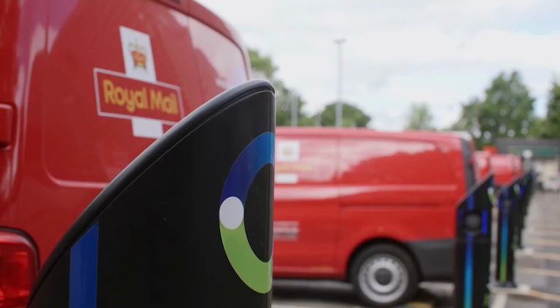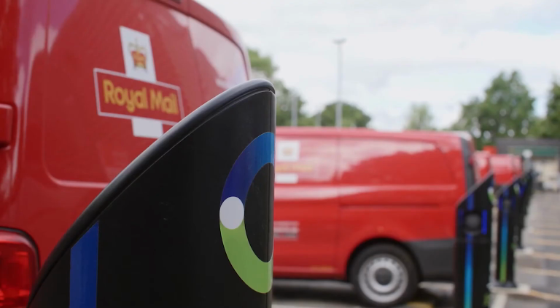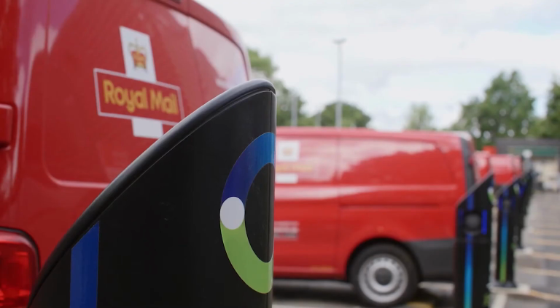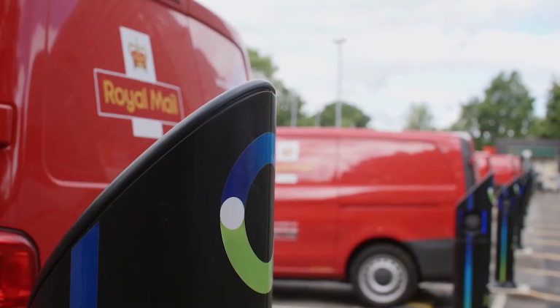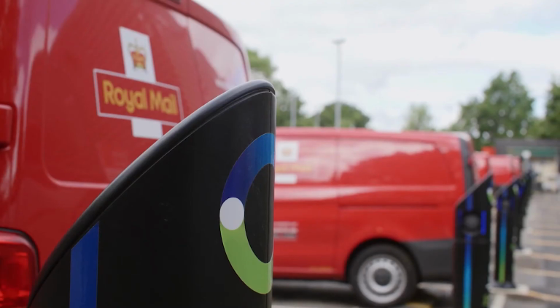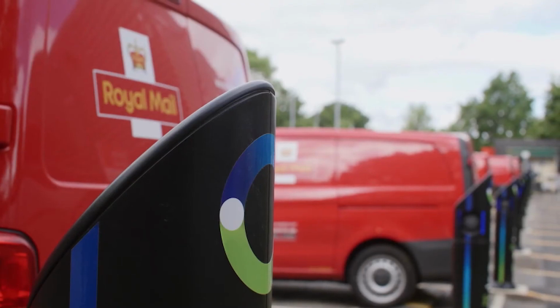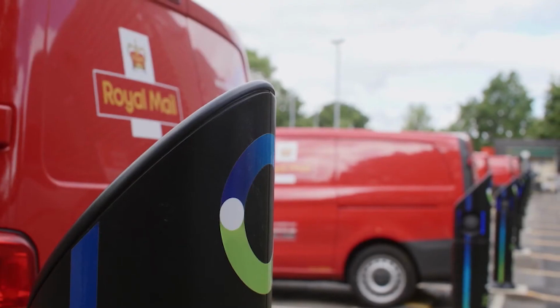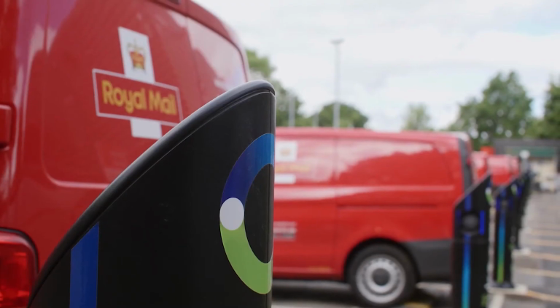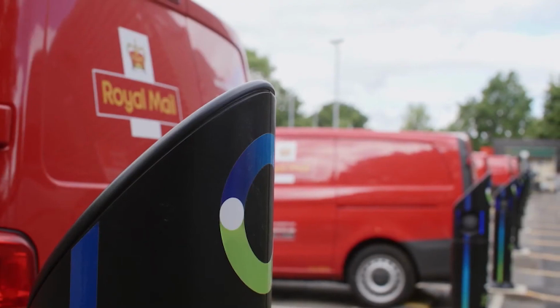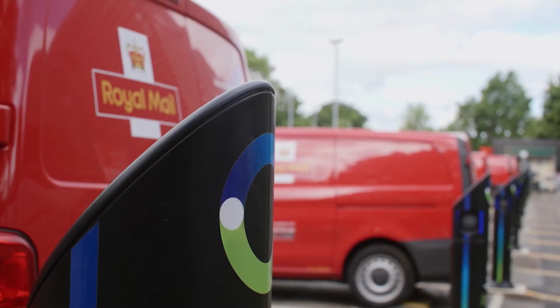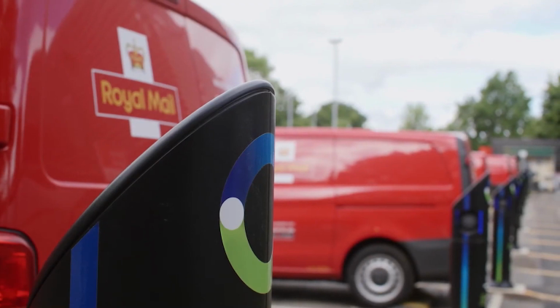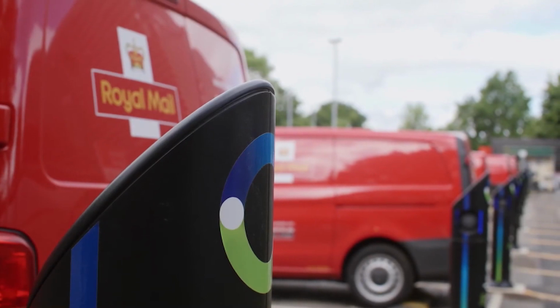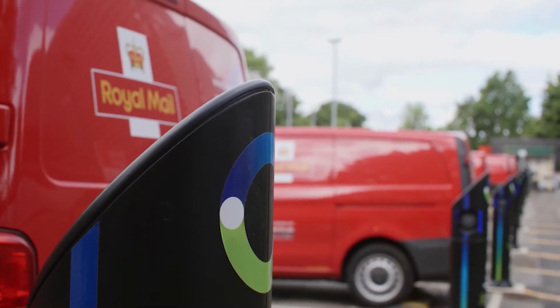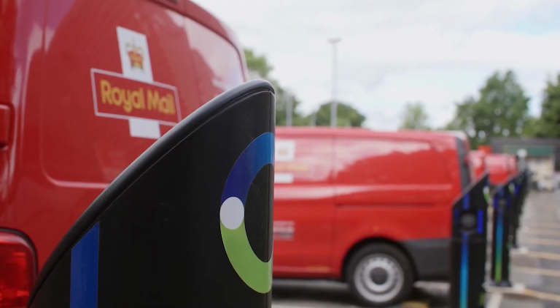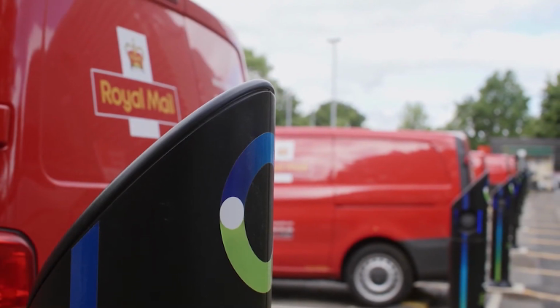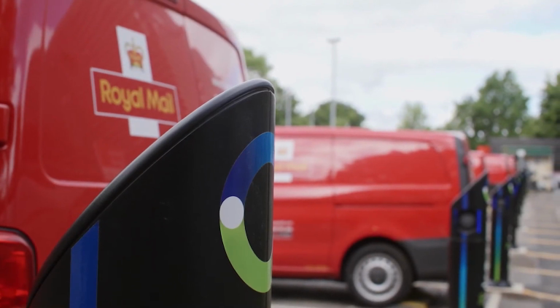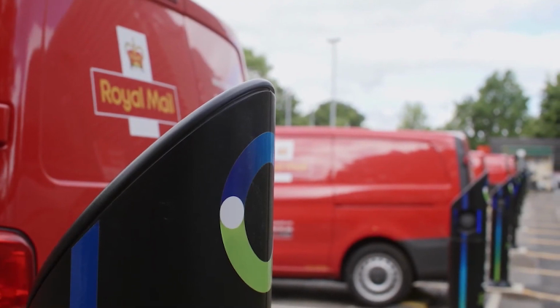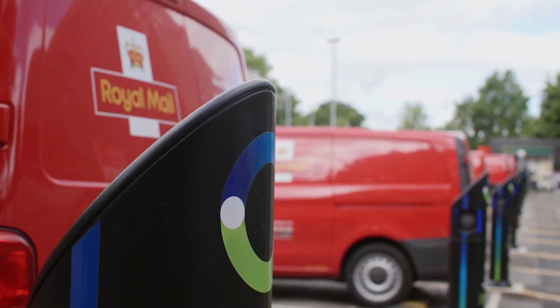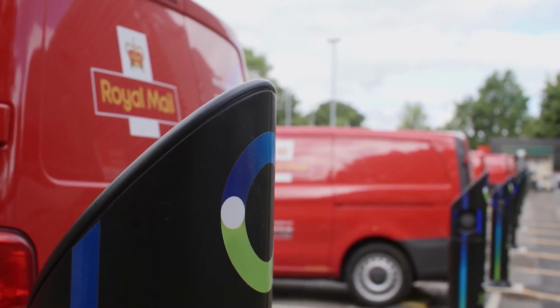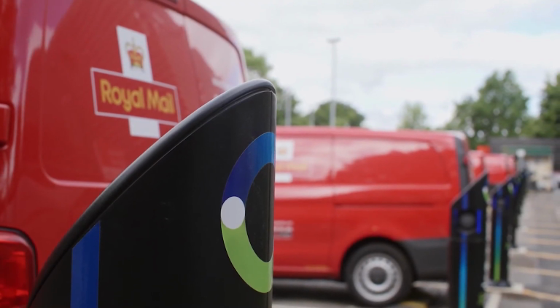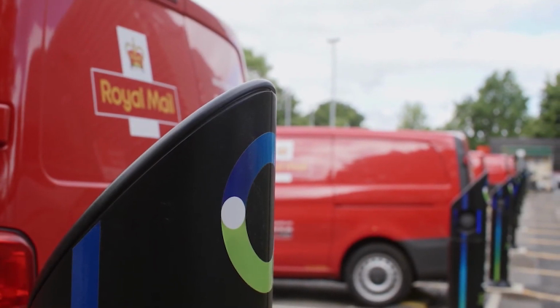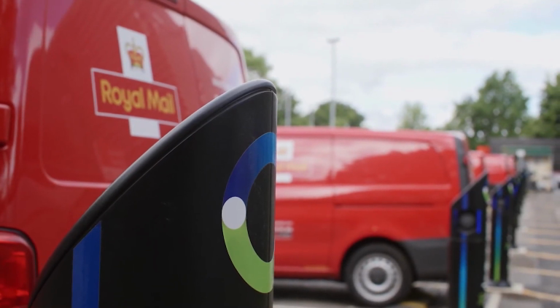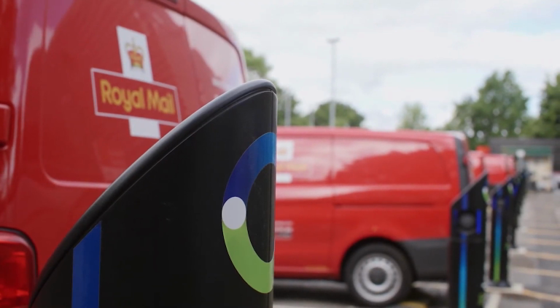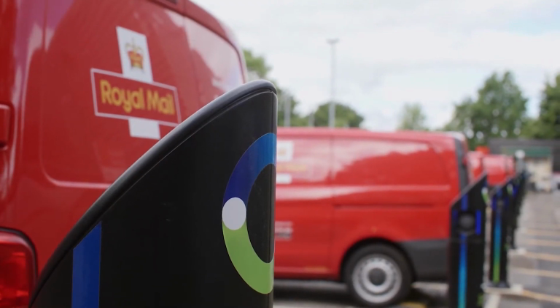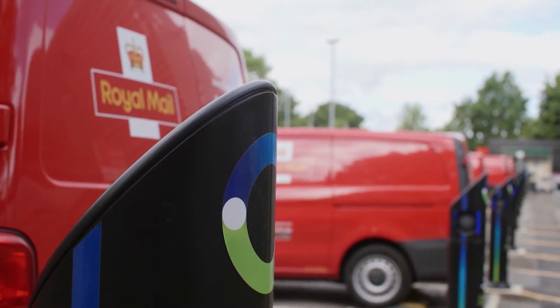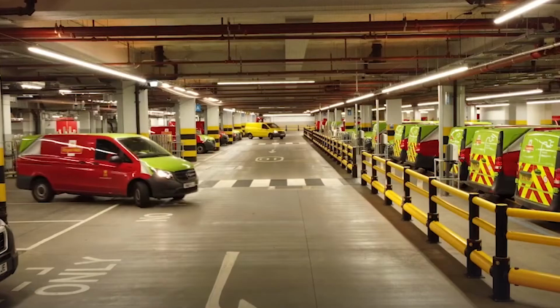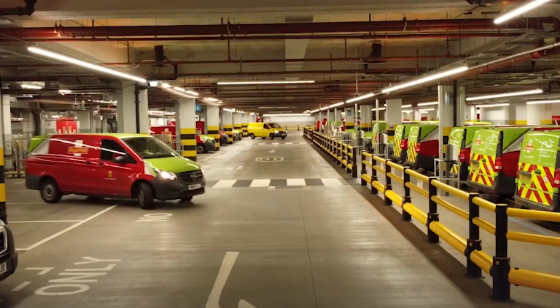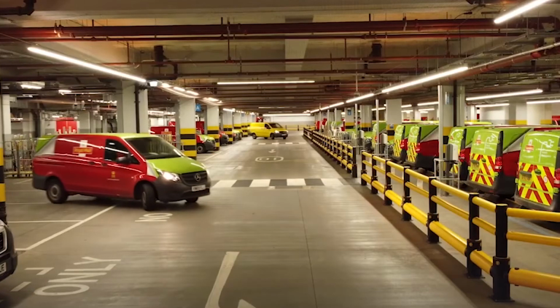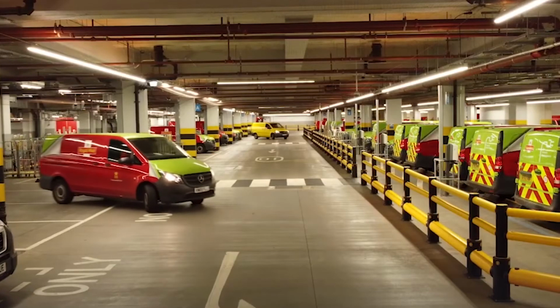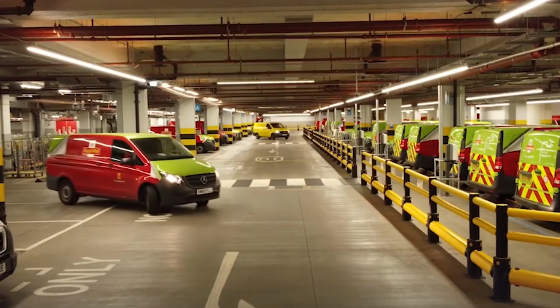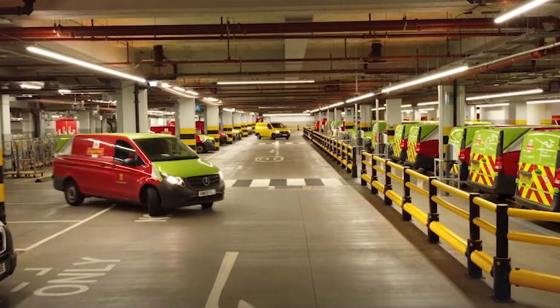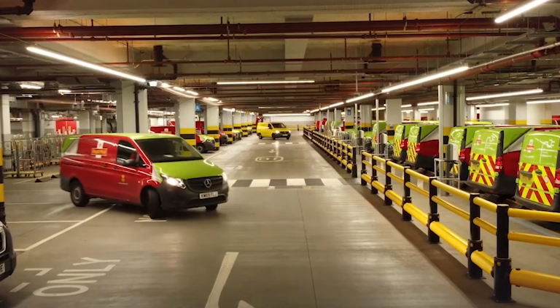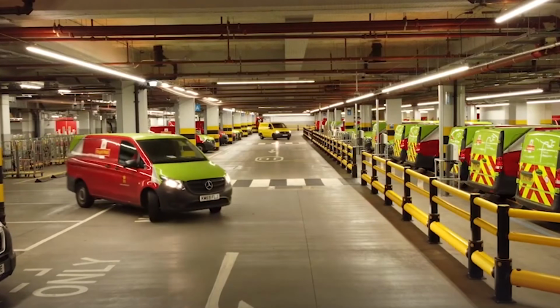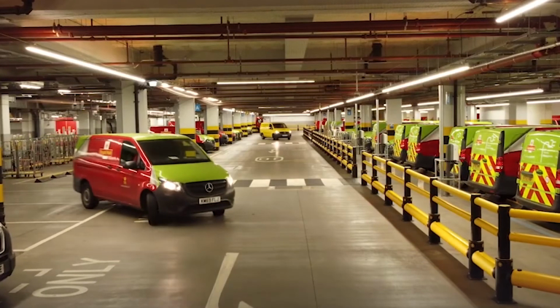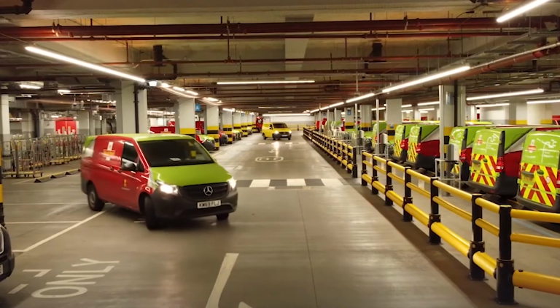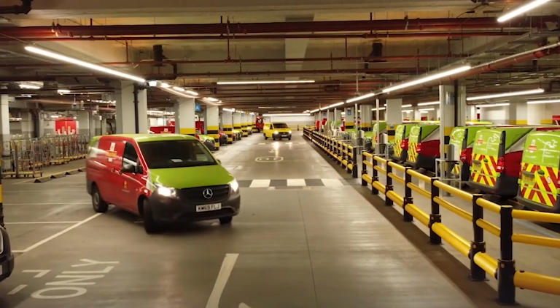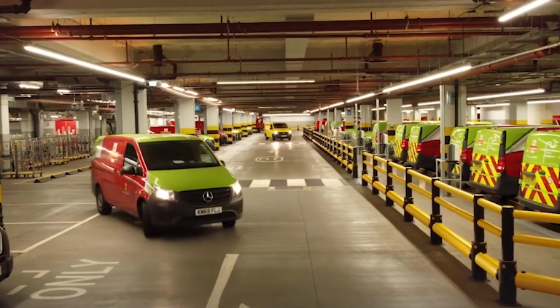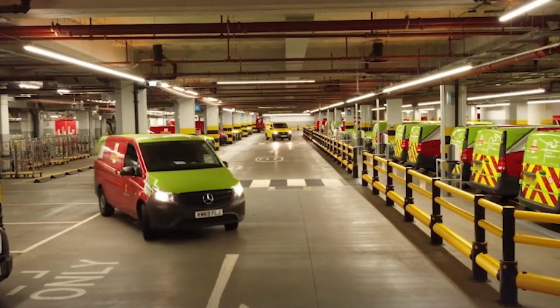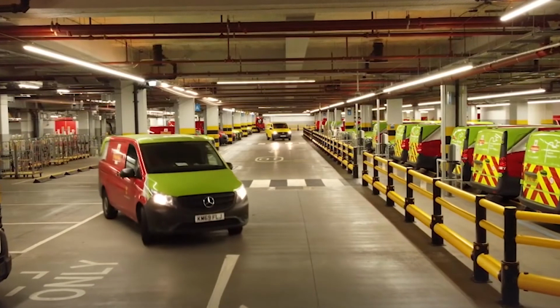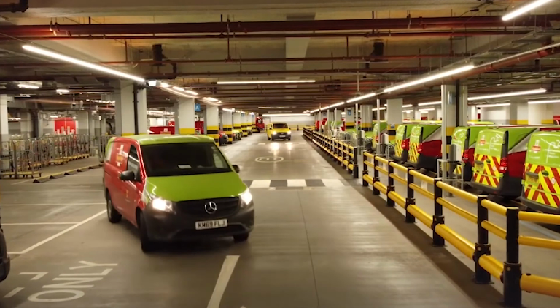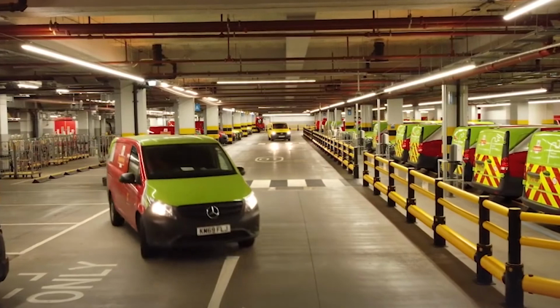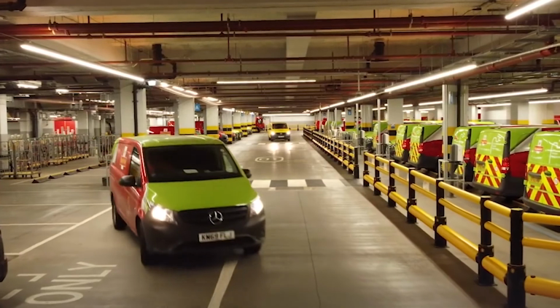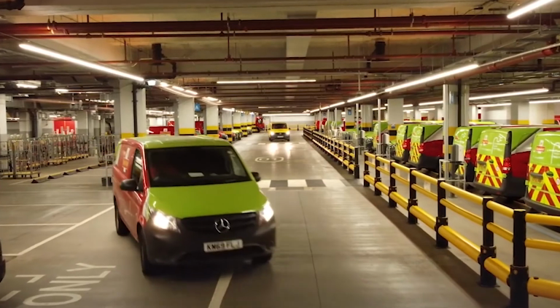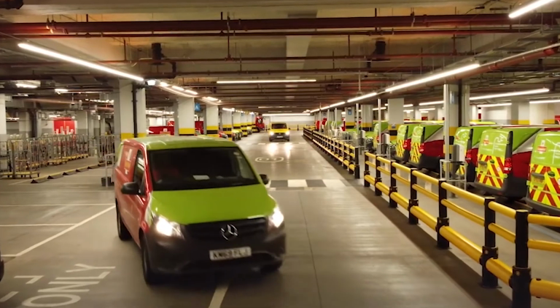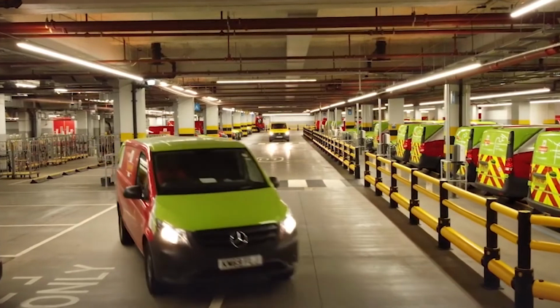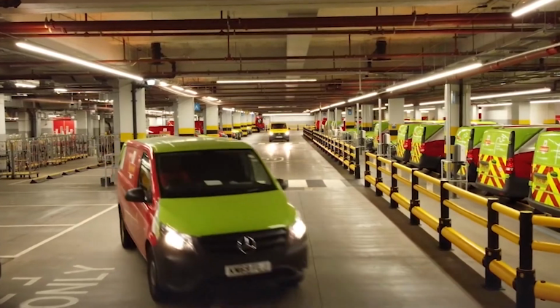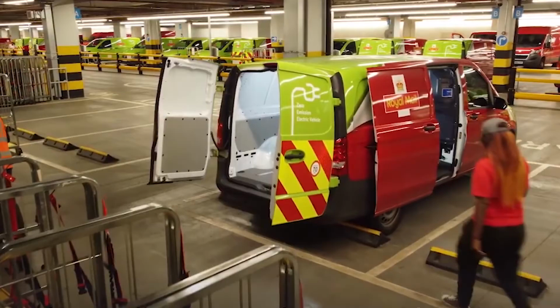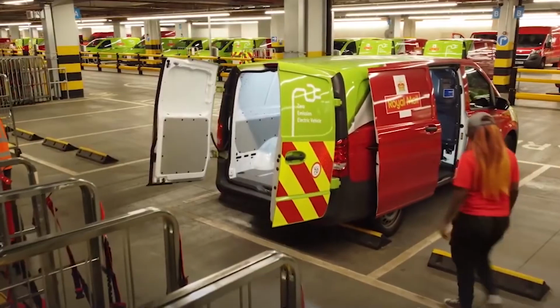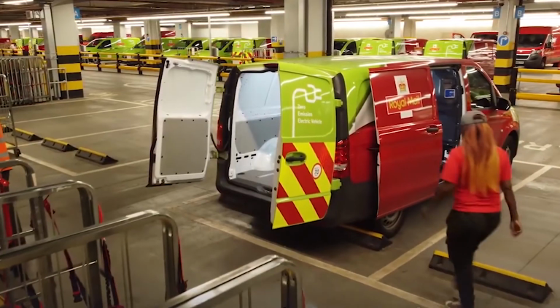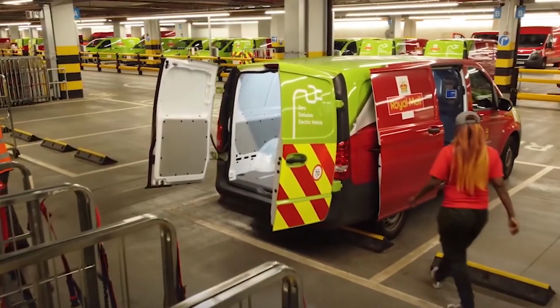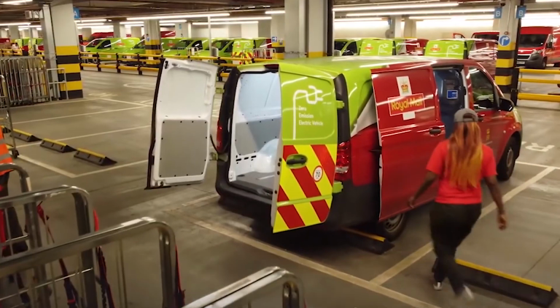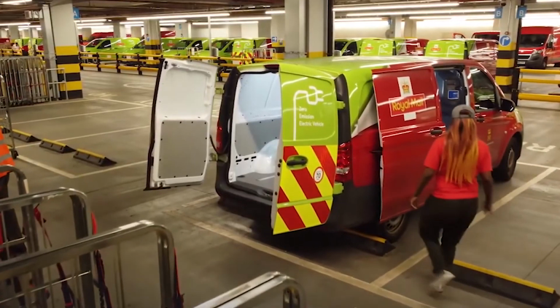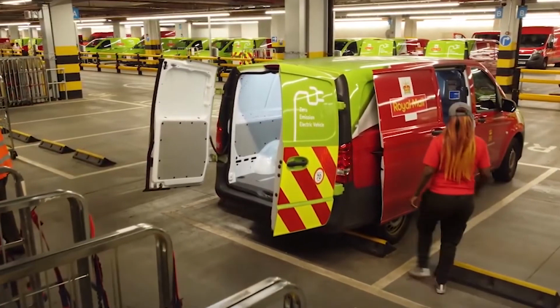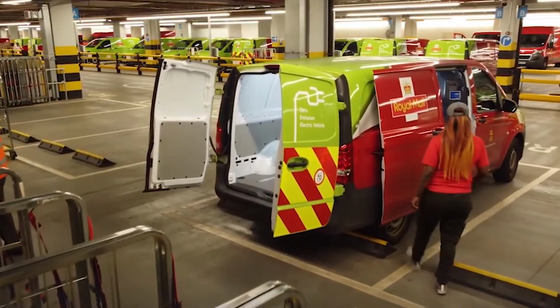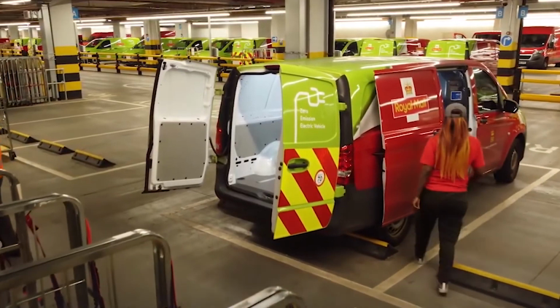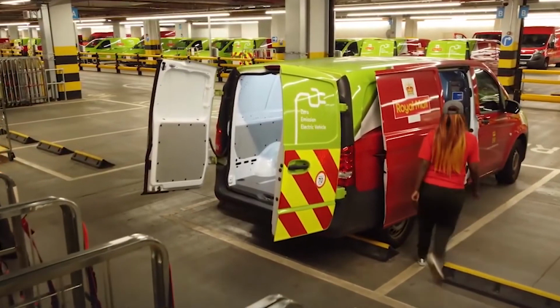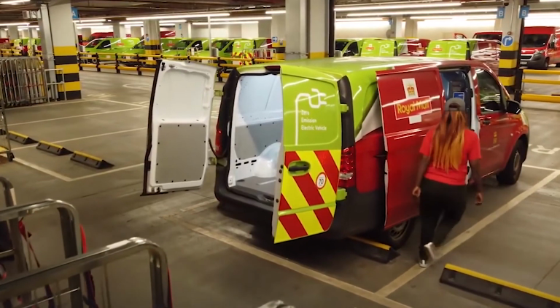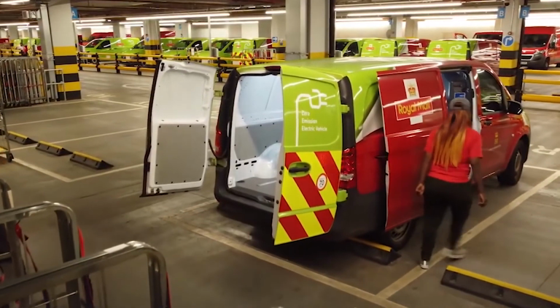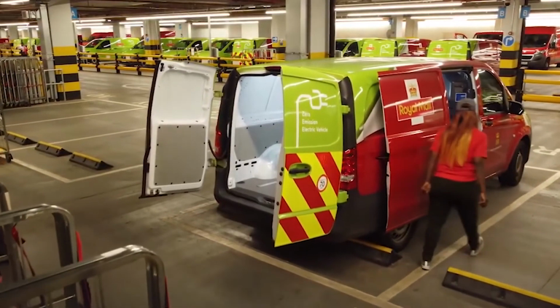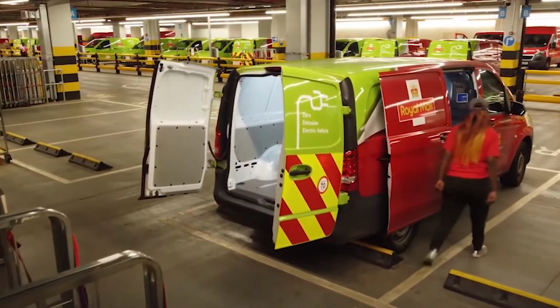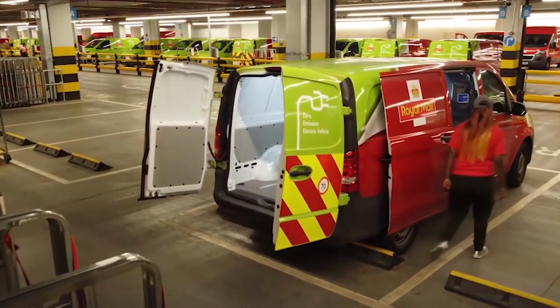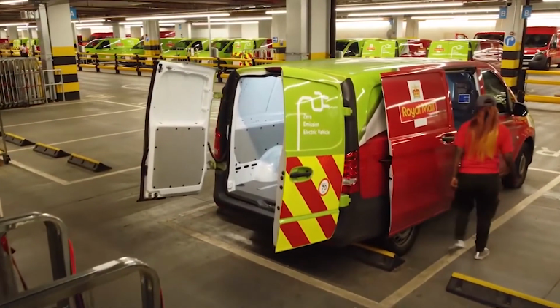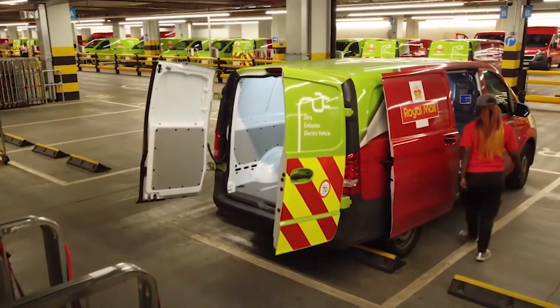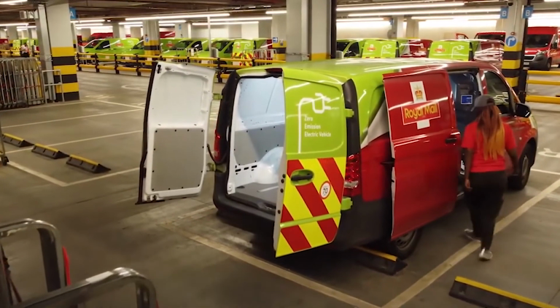We set out to do a thousand vehicles per trial, so 3,000 vehicles total. We've got just over 7,000 vehicles in the trials at the moment.